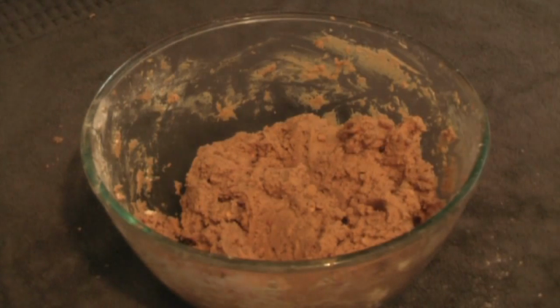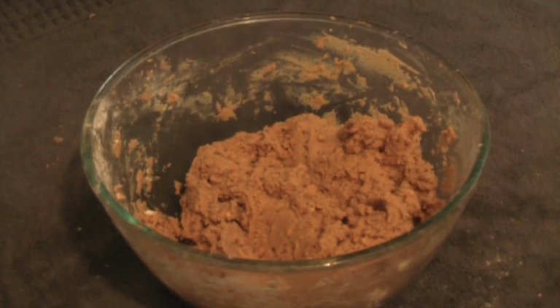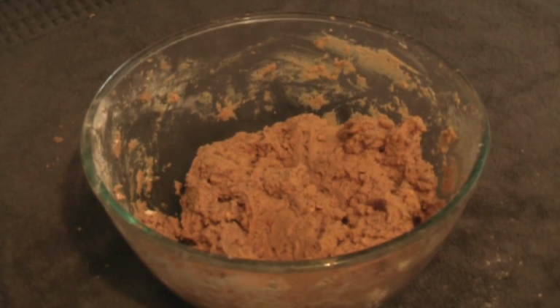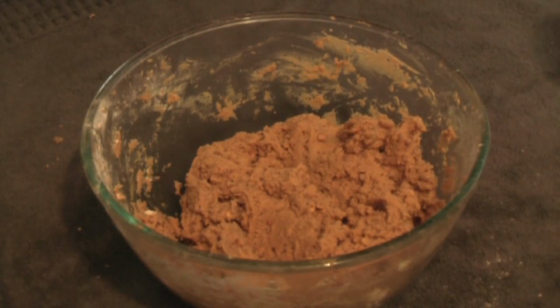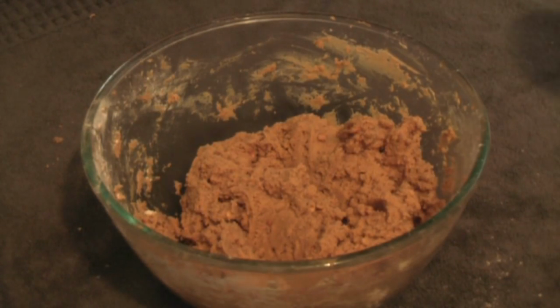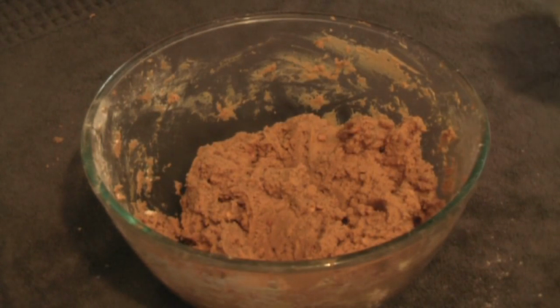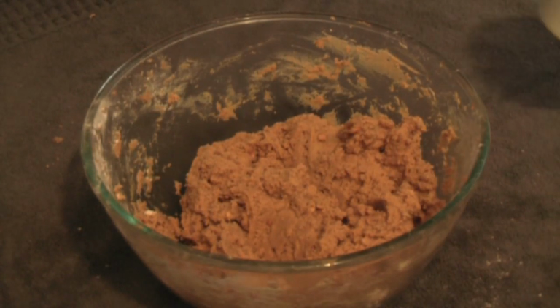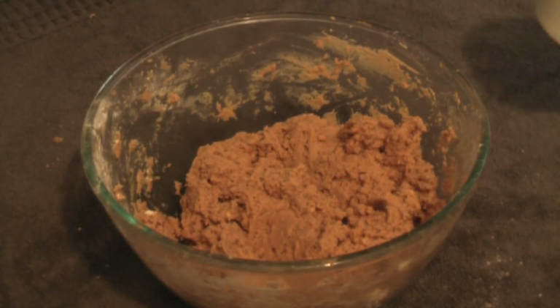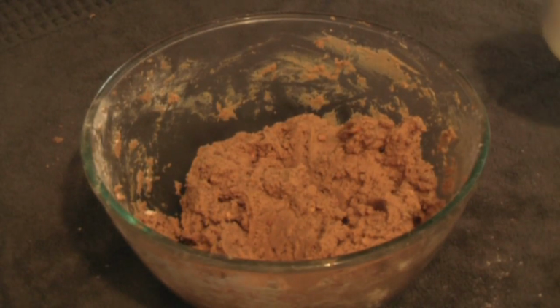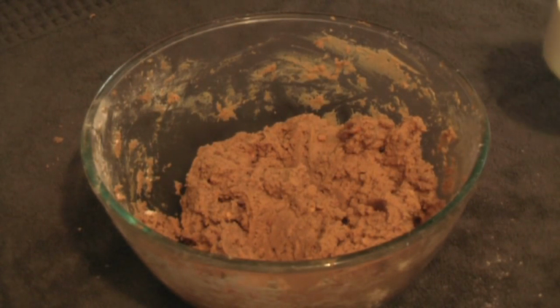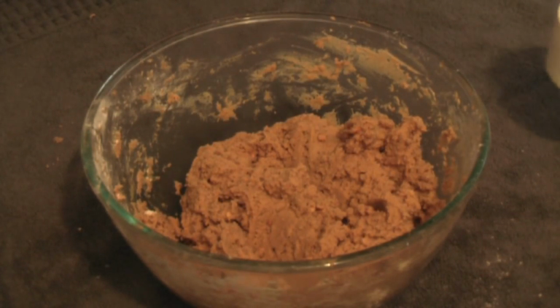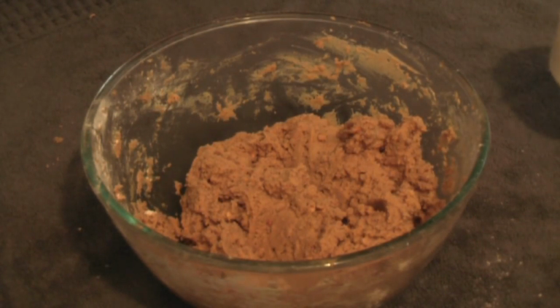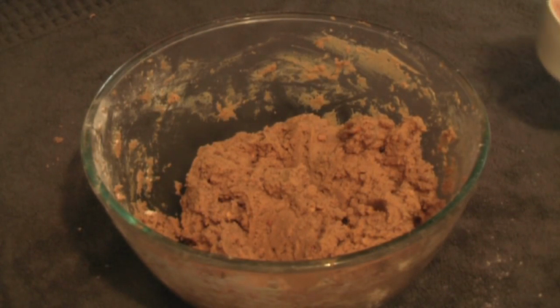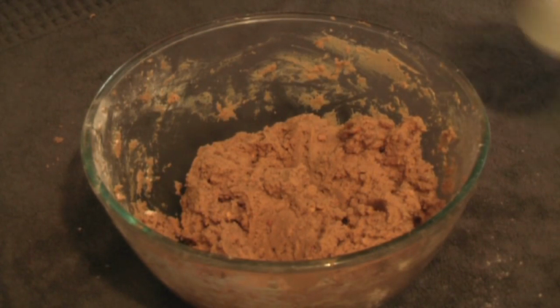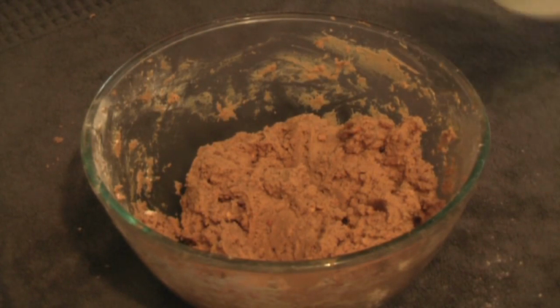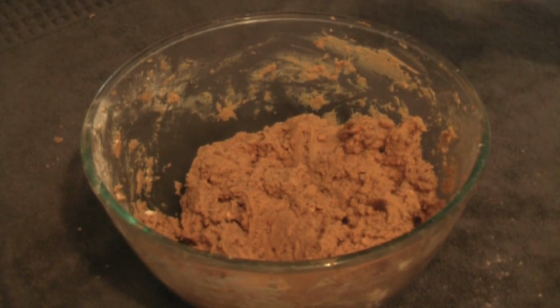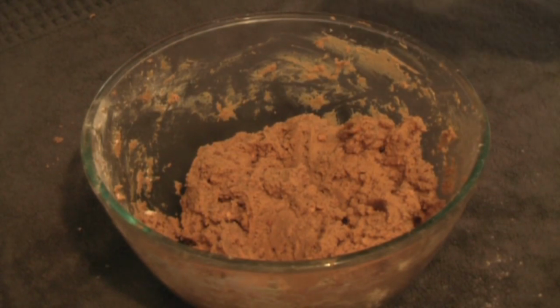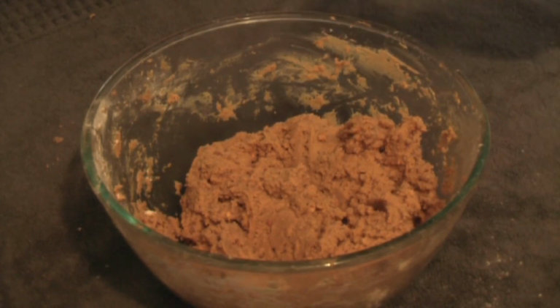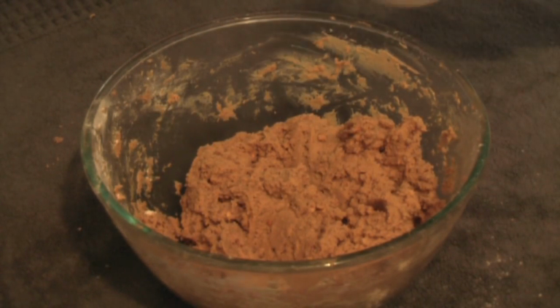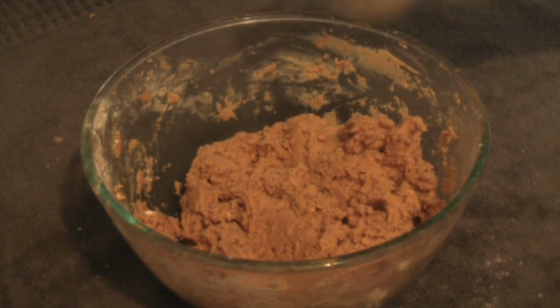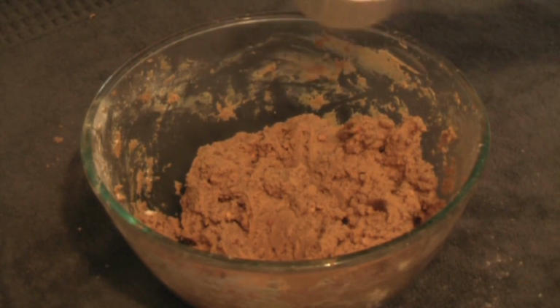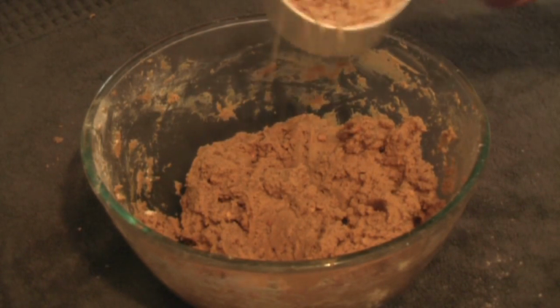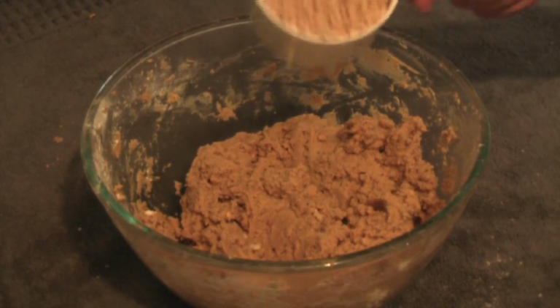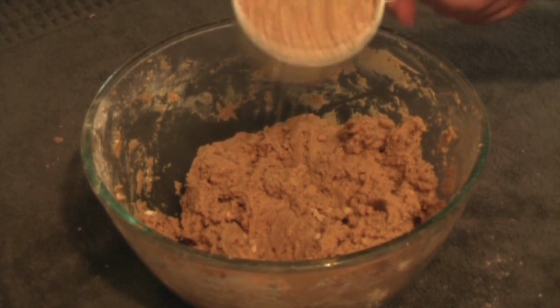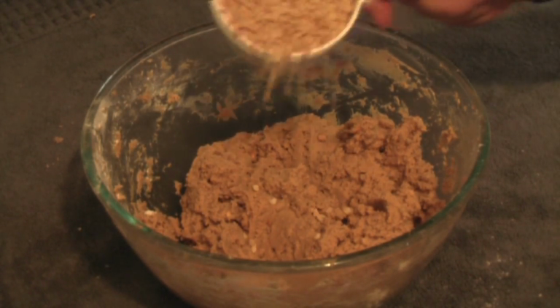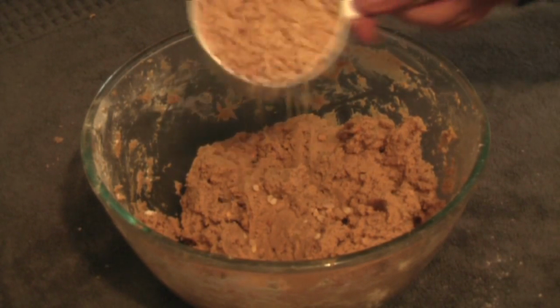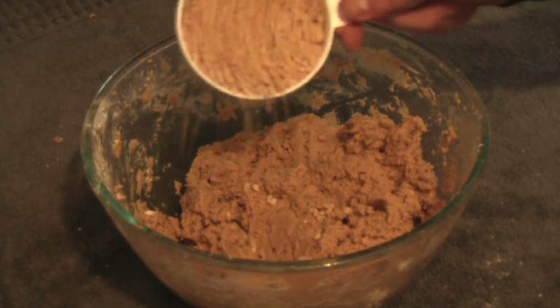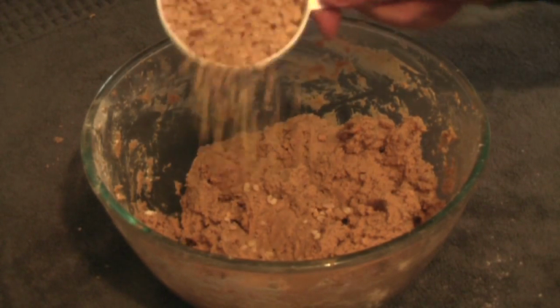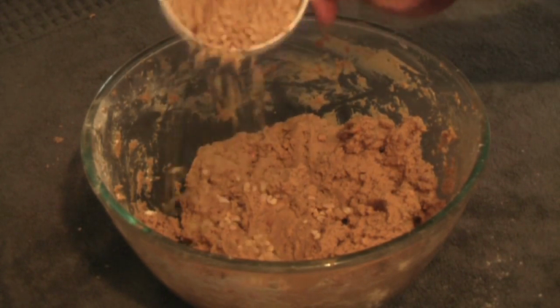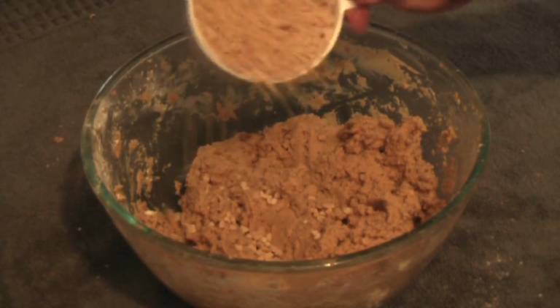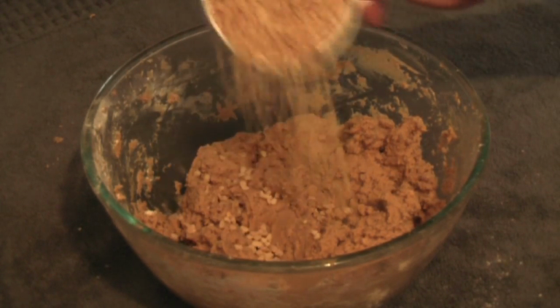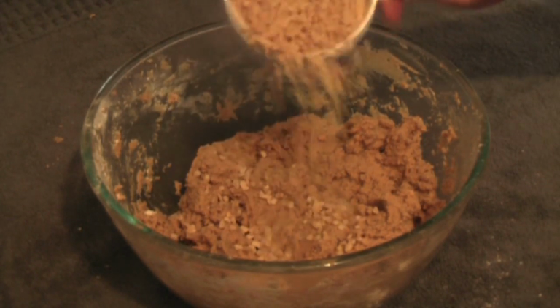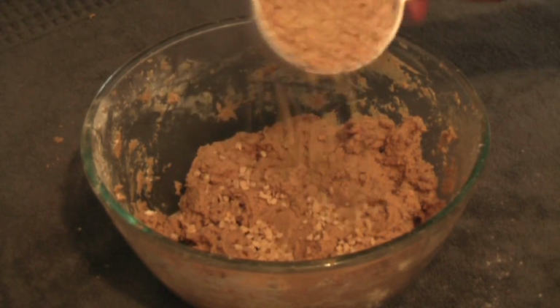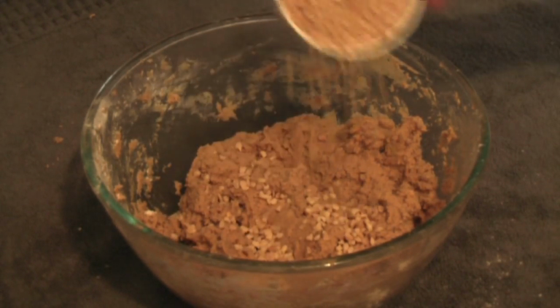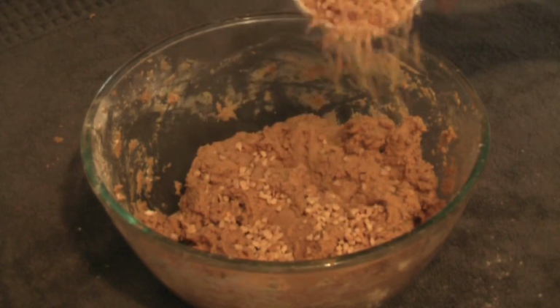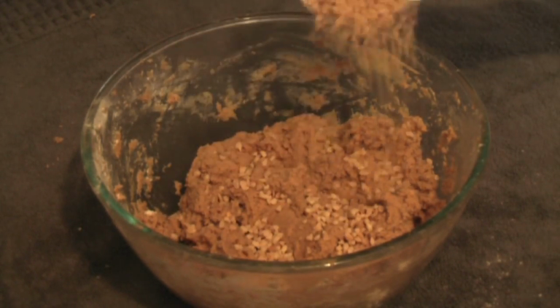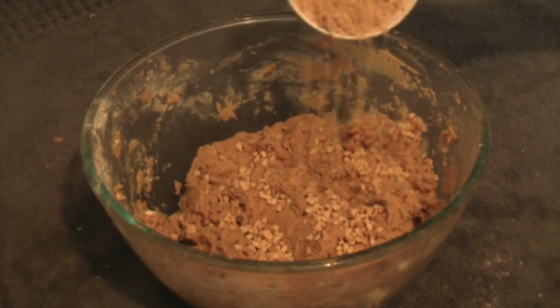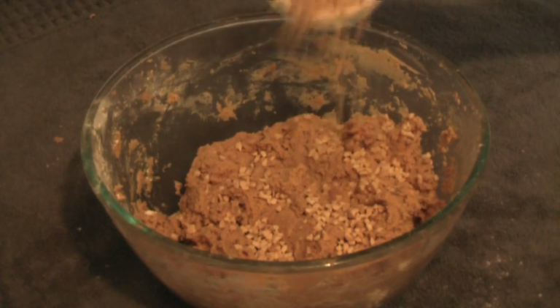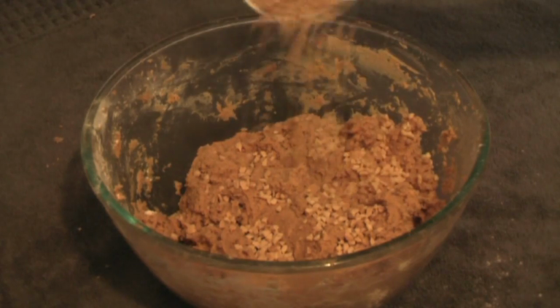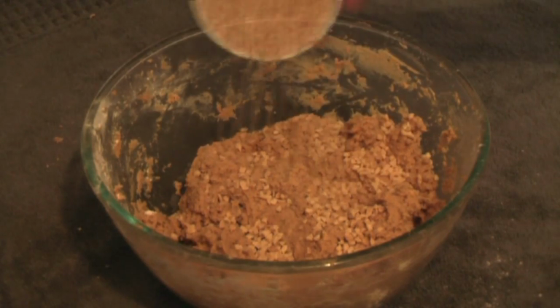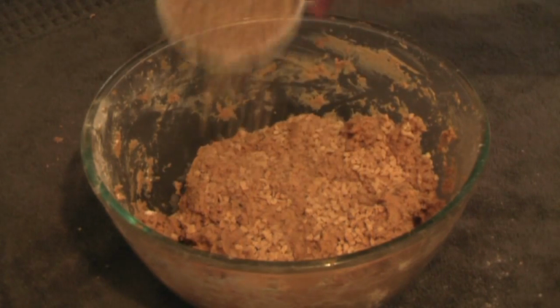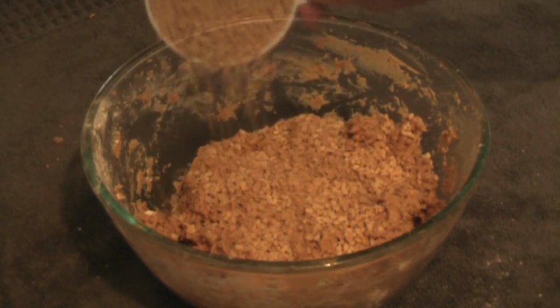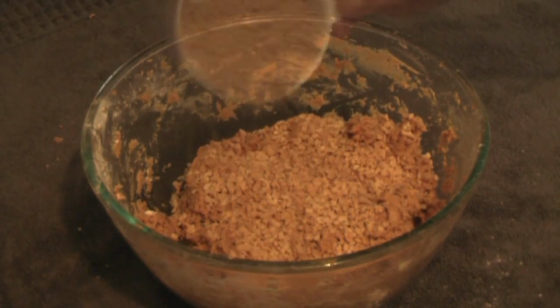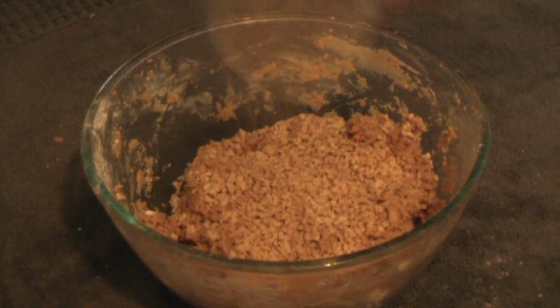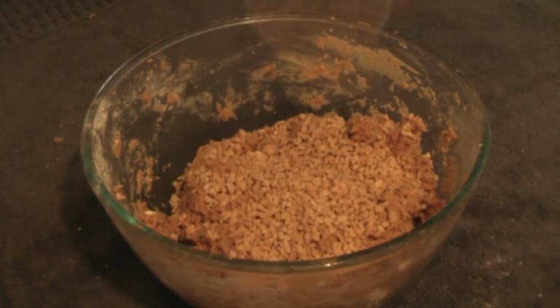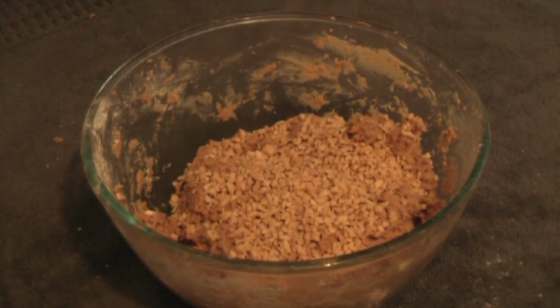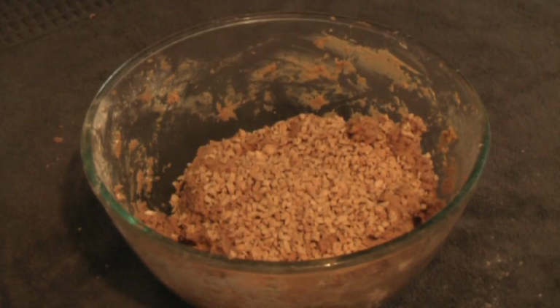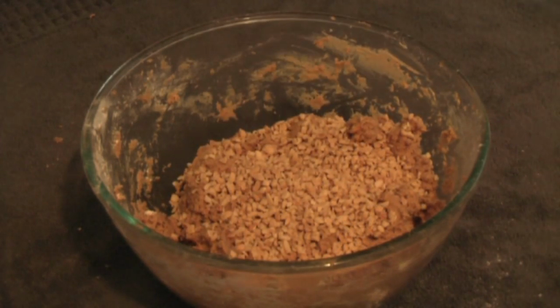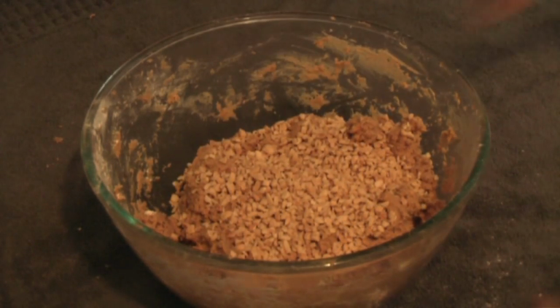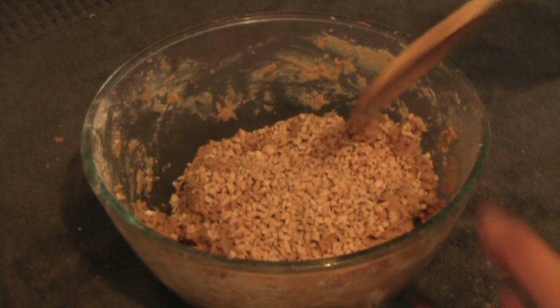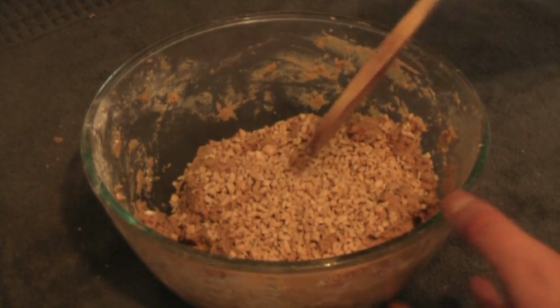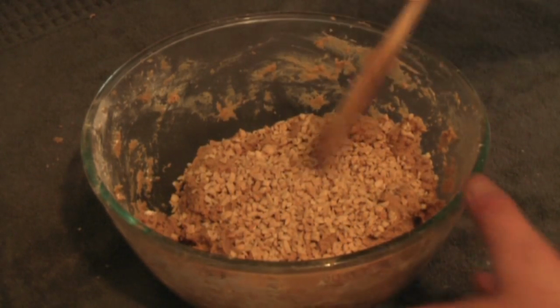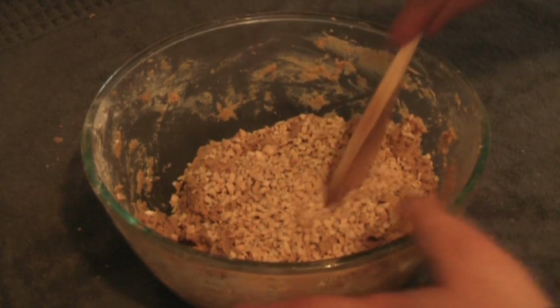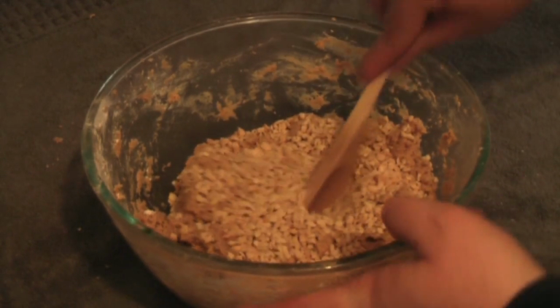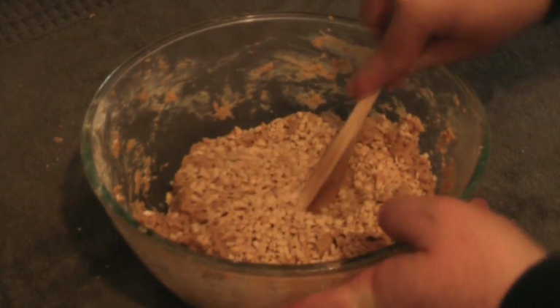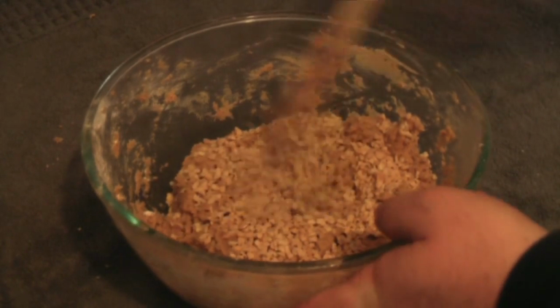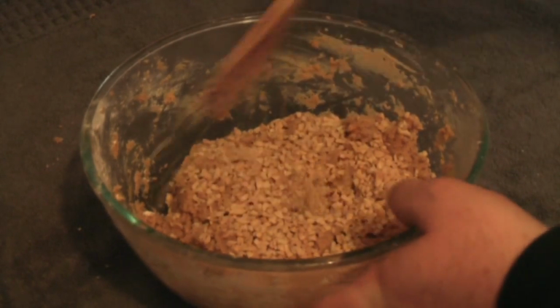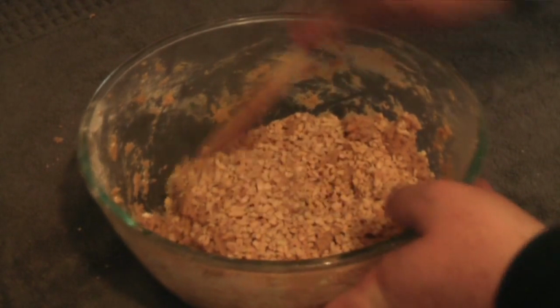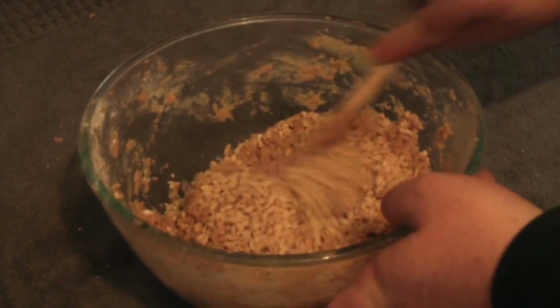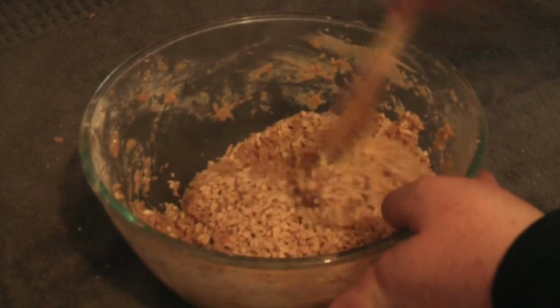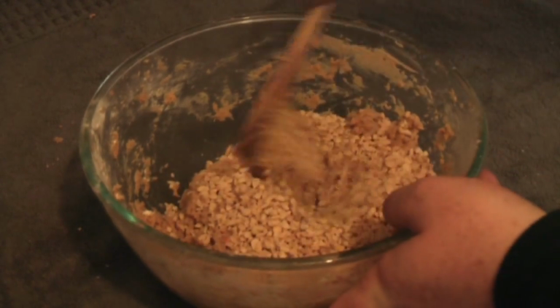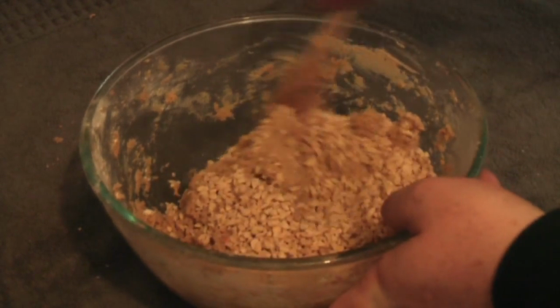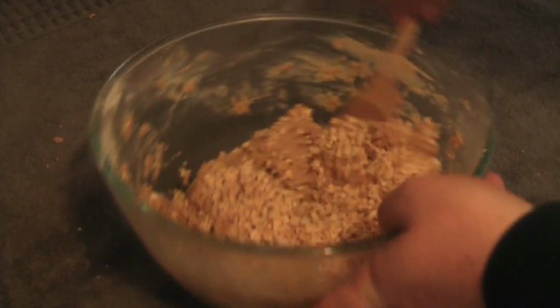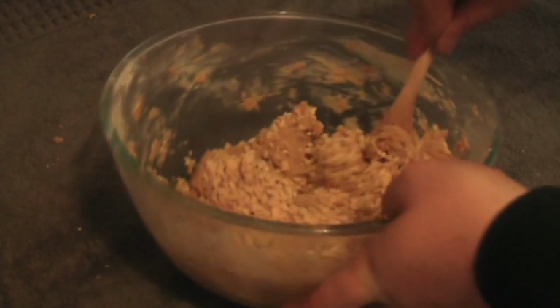Now I'm going to add three quarters of a cup of crushed peanuts and just mix that in.